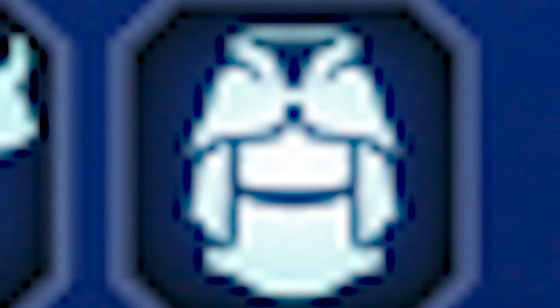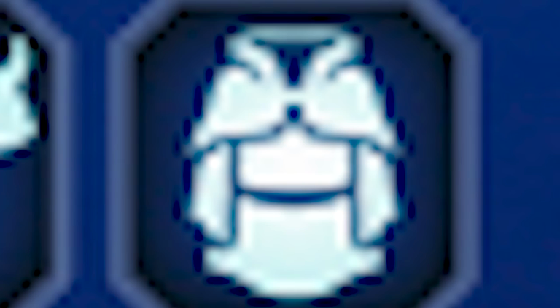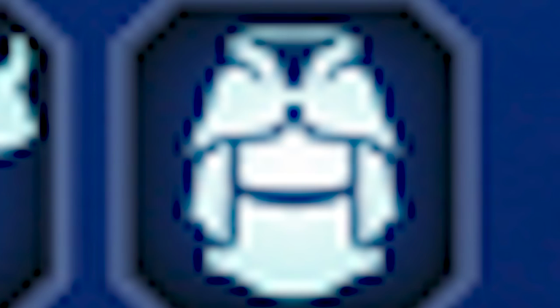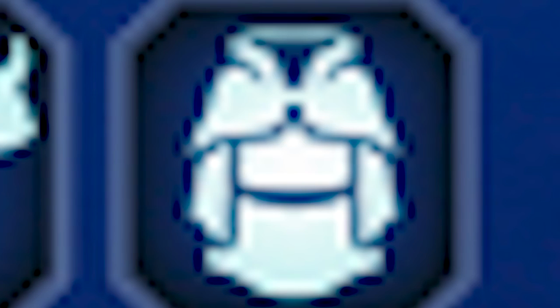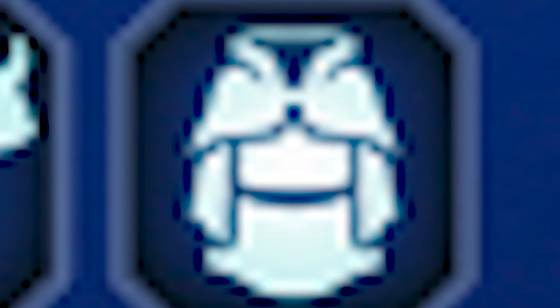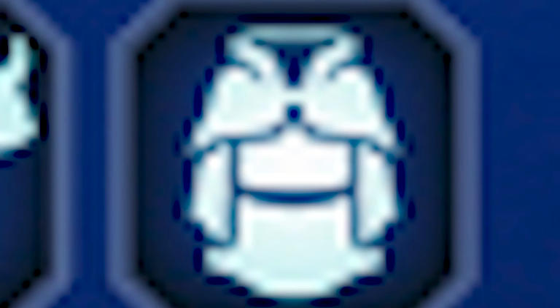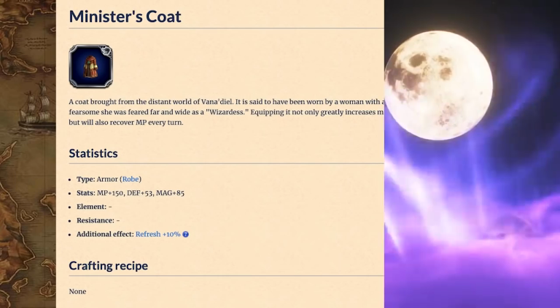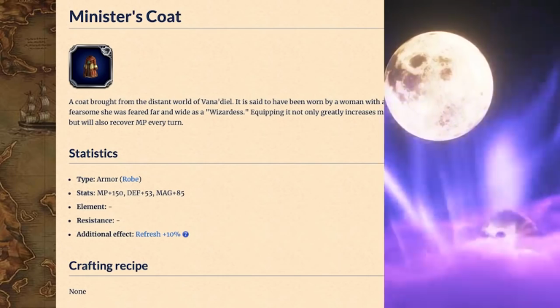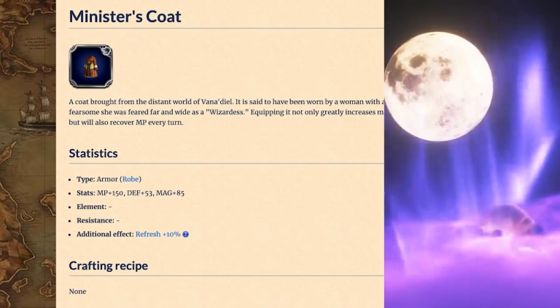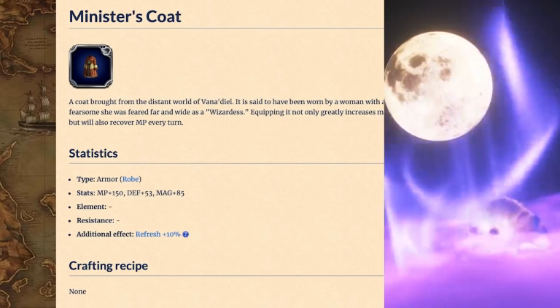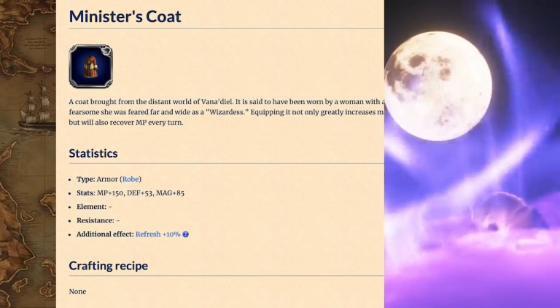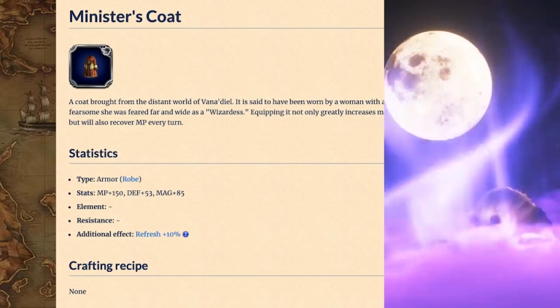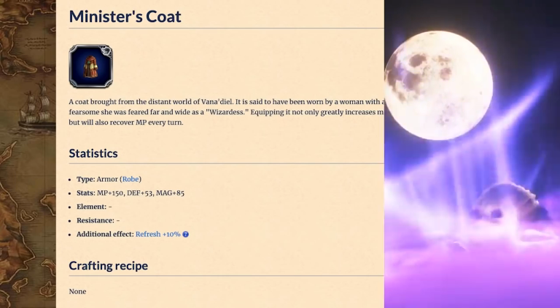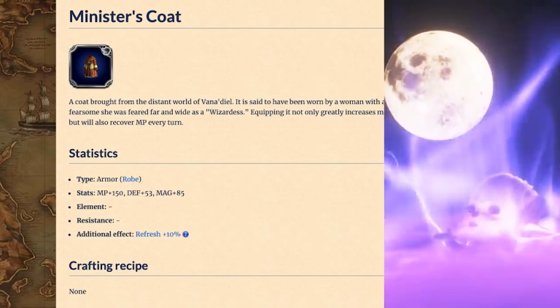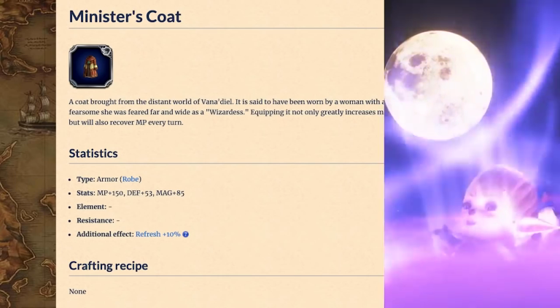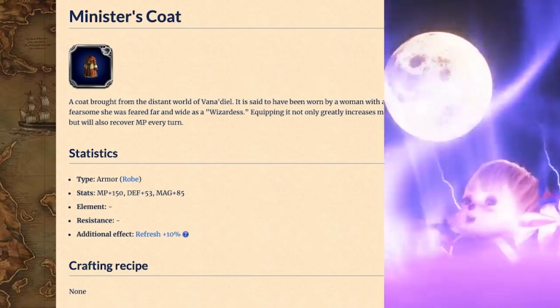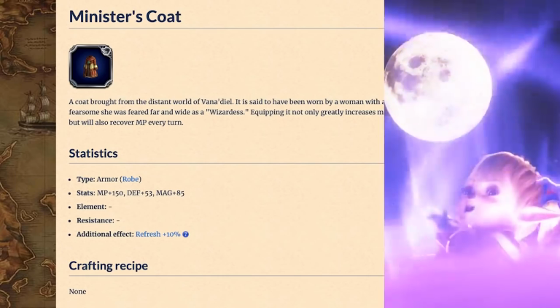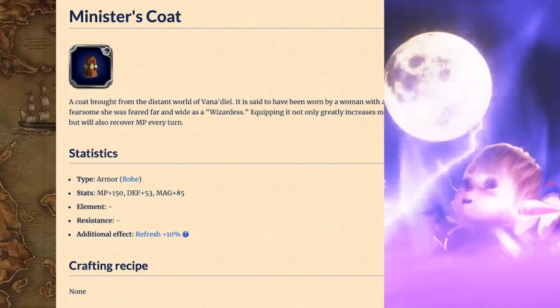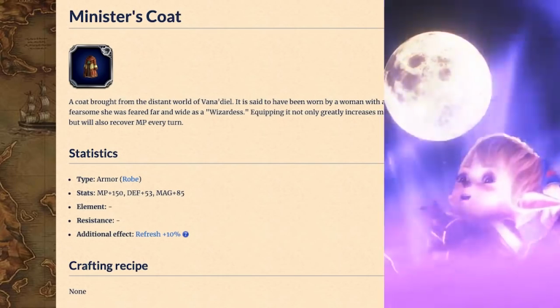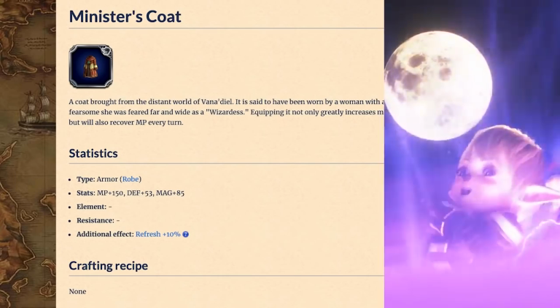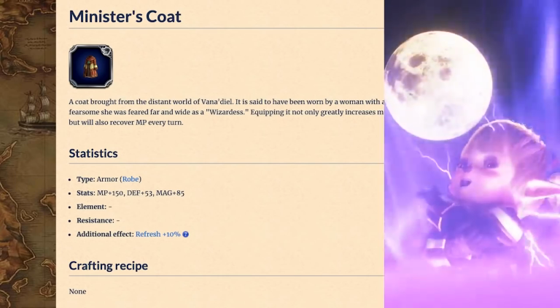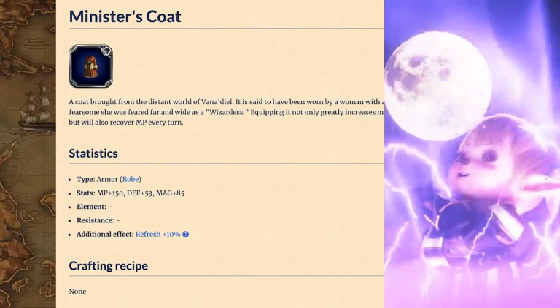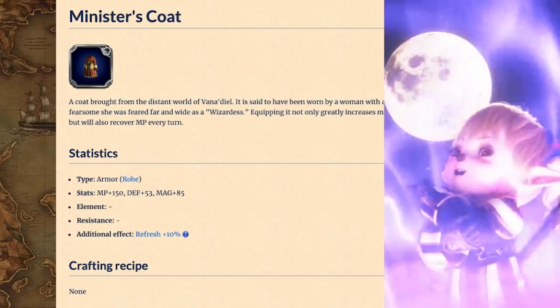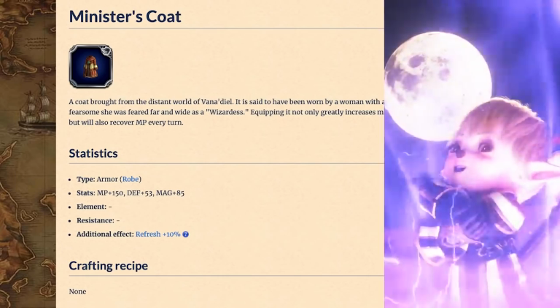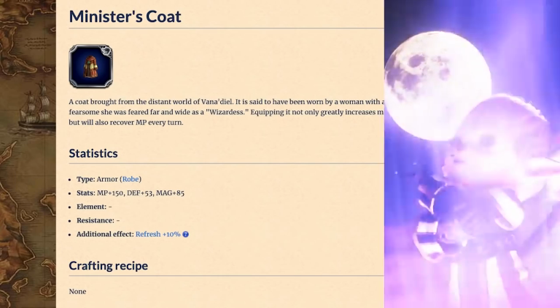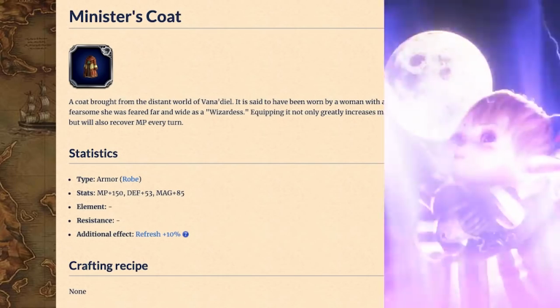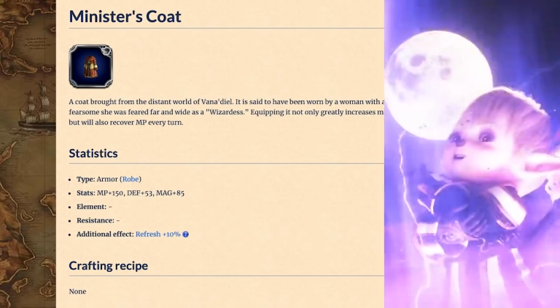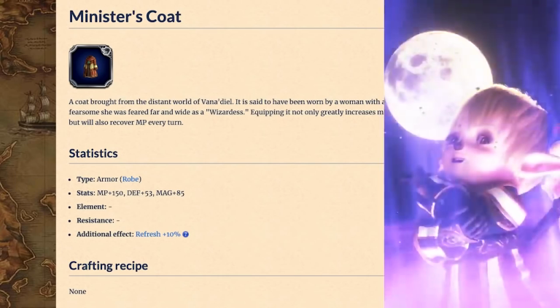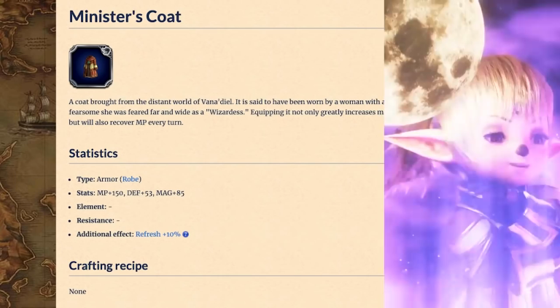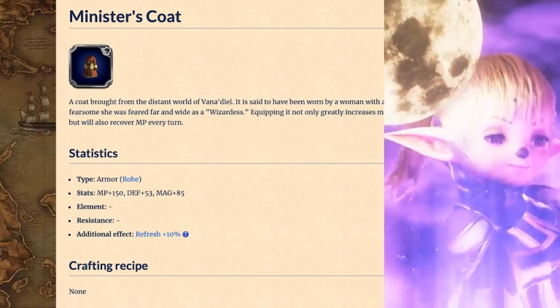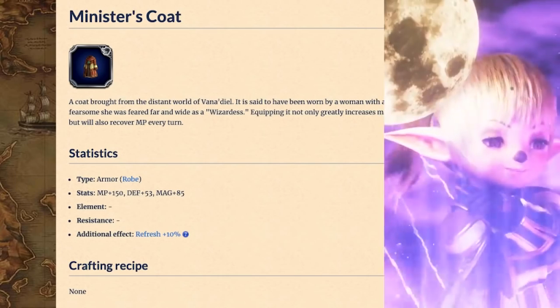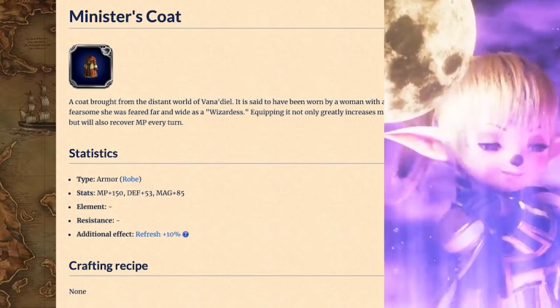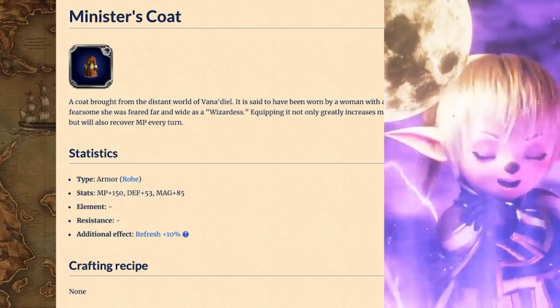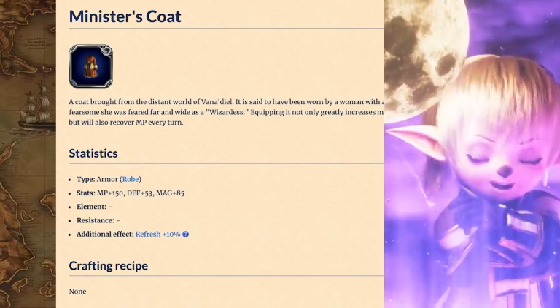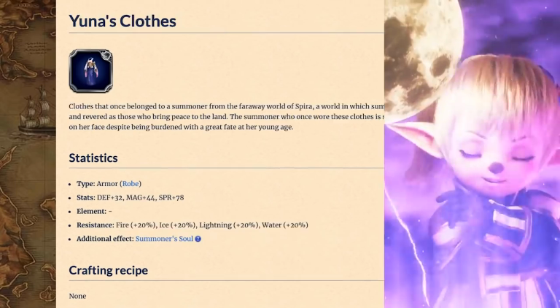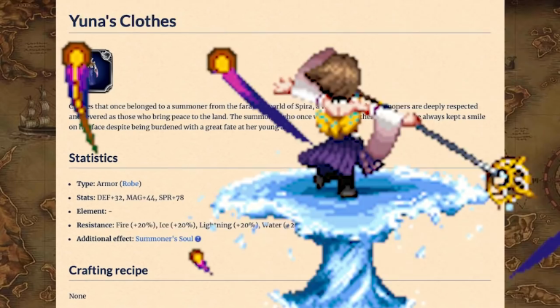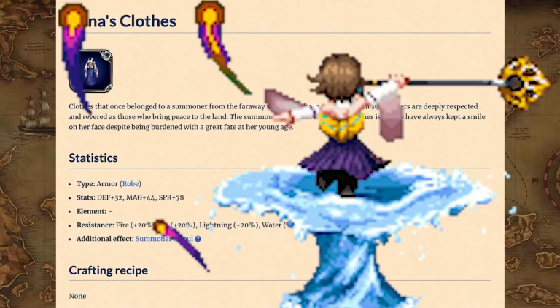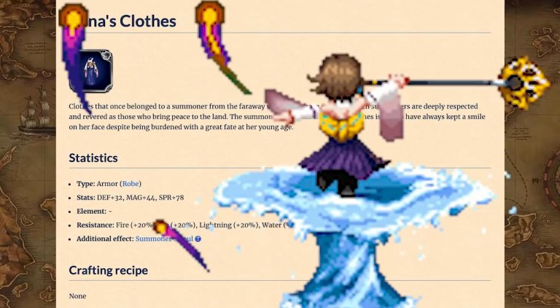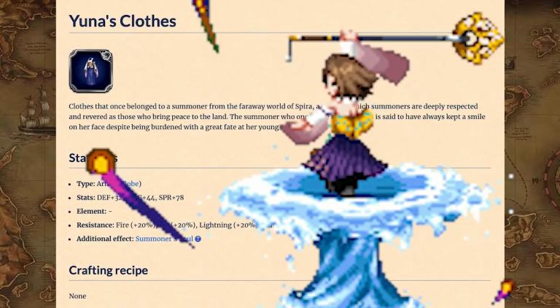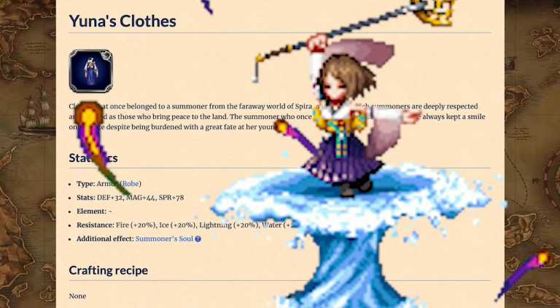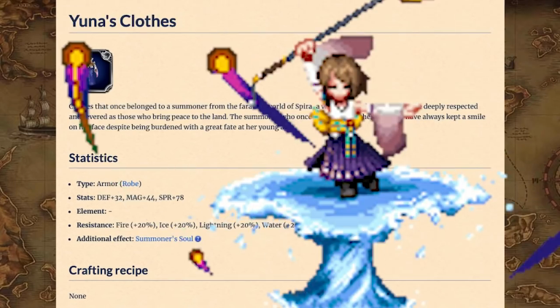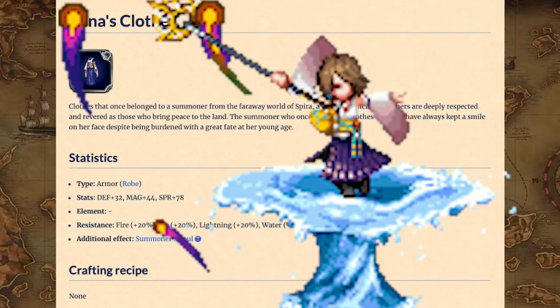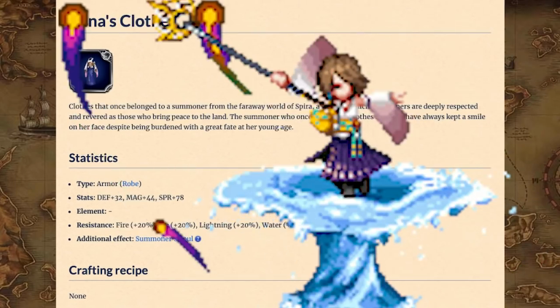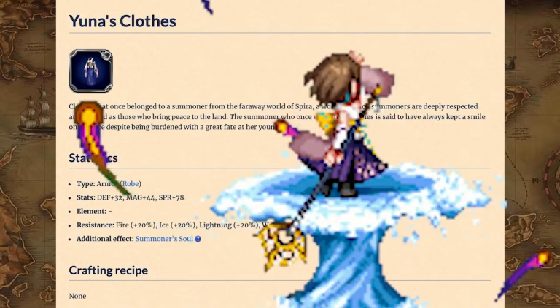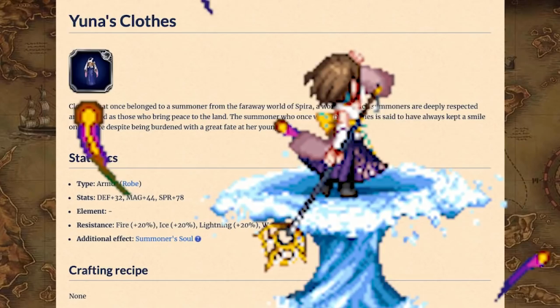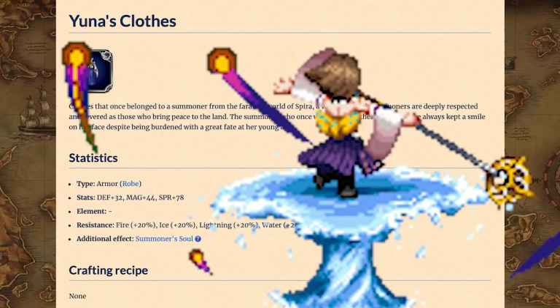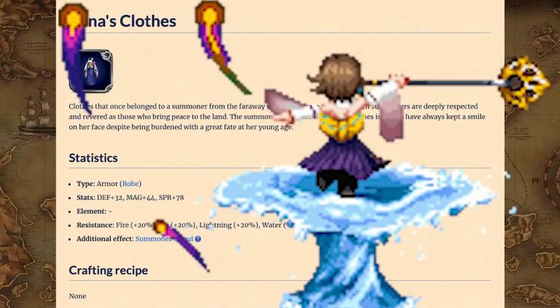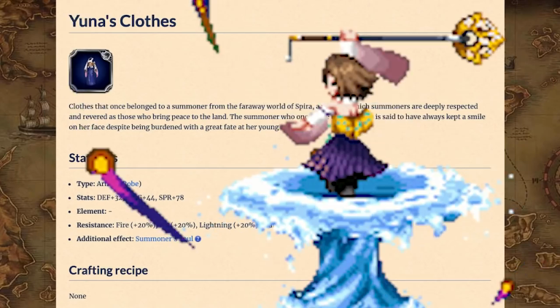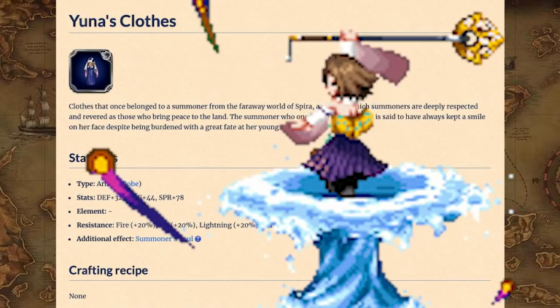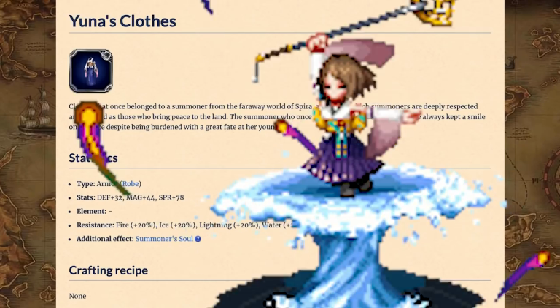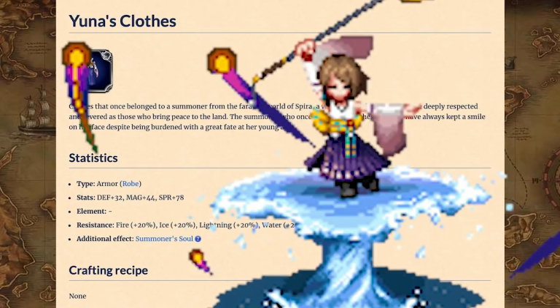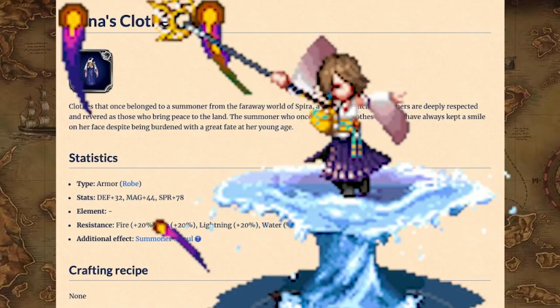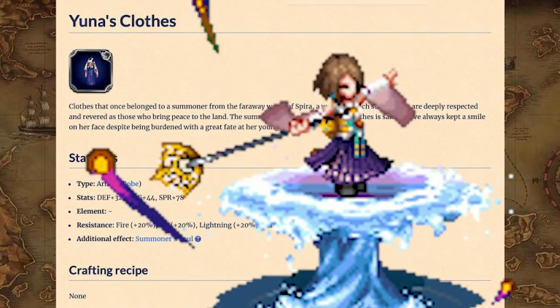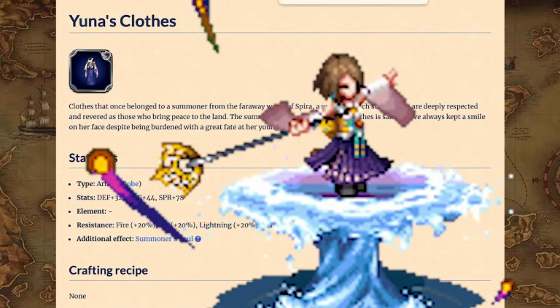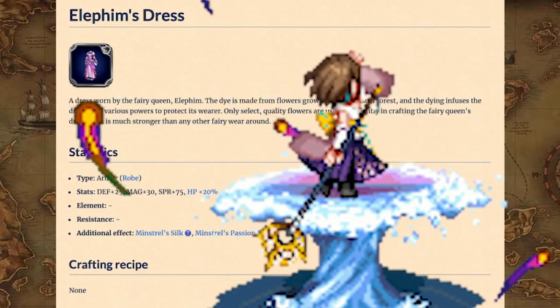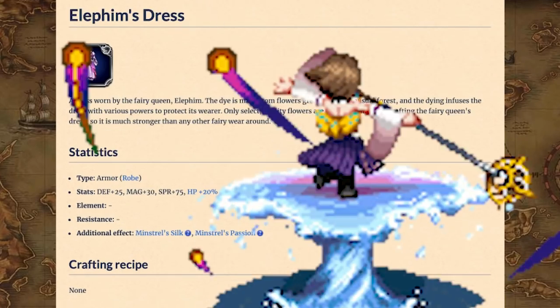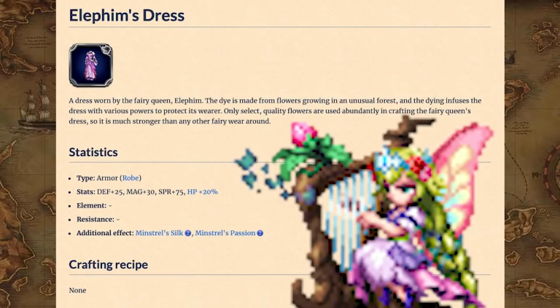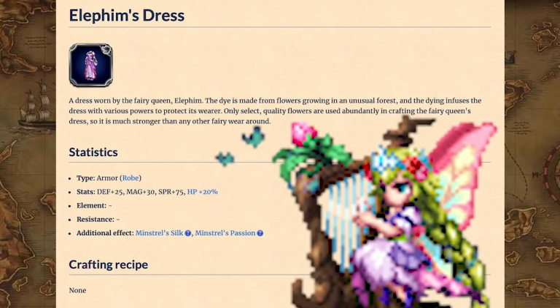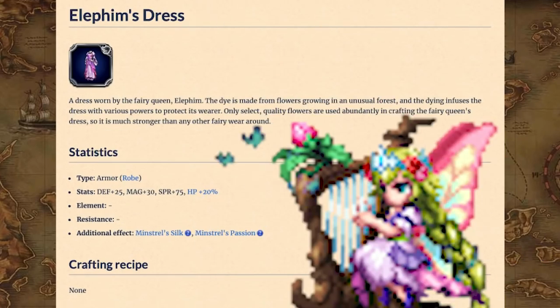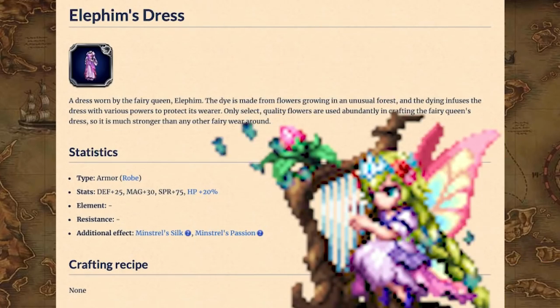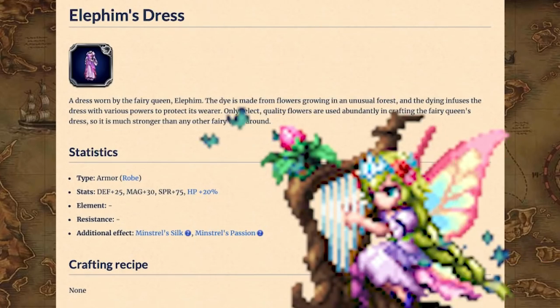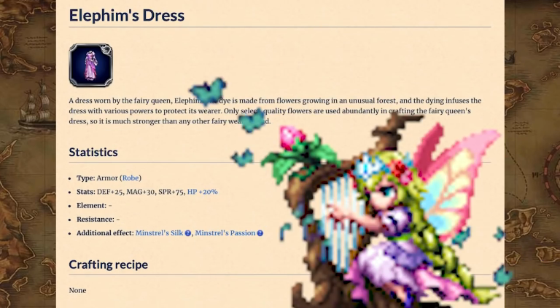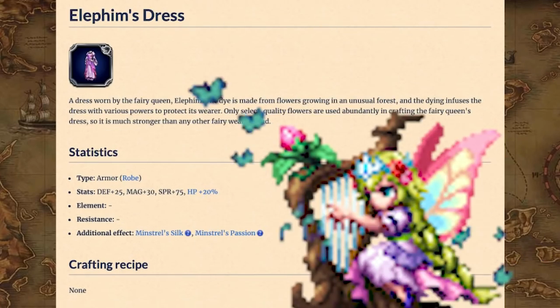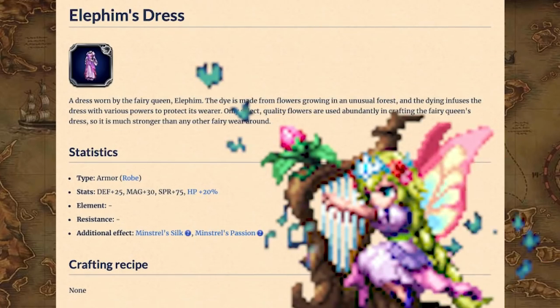Robes. Wizard of Shantado's Minister's Coat is easily the best in magic. If you want Spirit, then grab Unit's Clothes or Elephant's Dress.